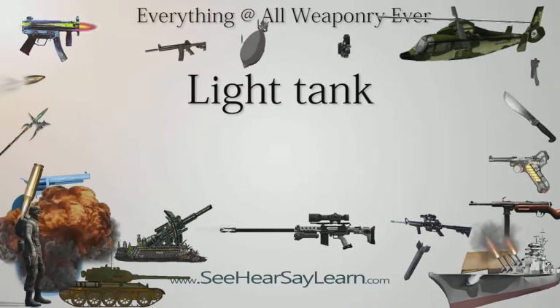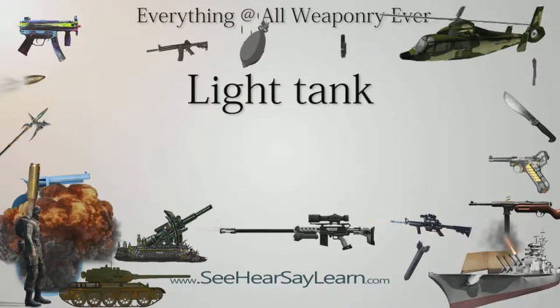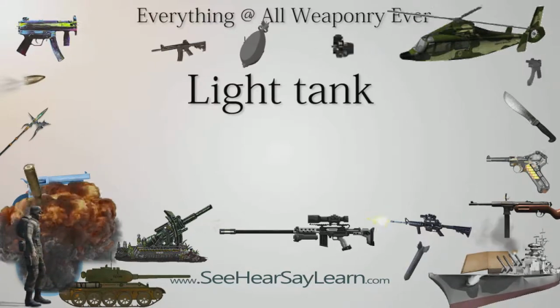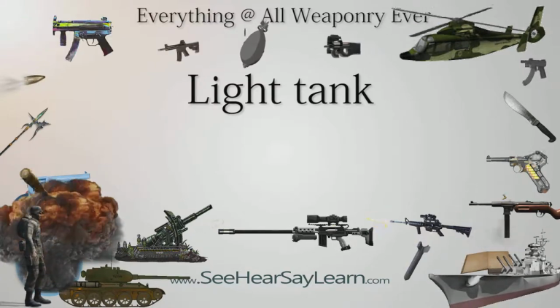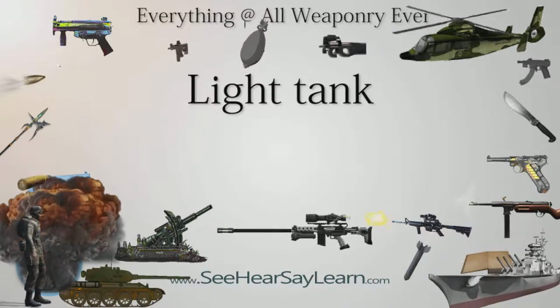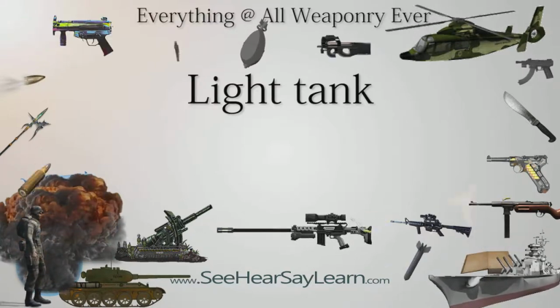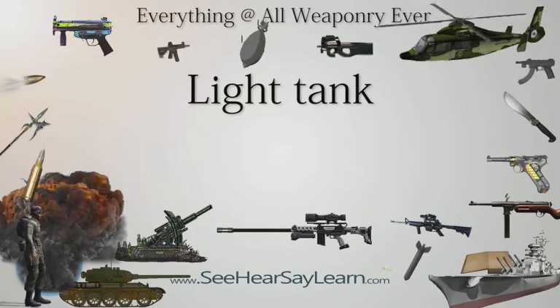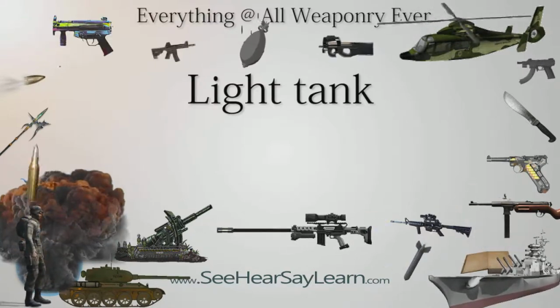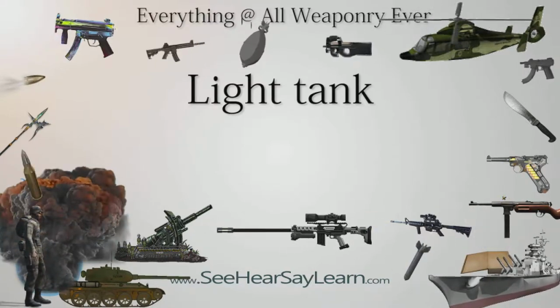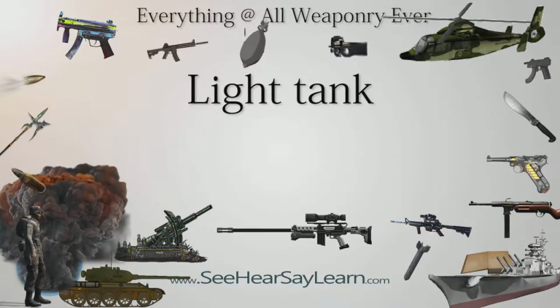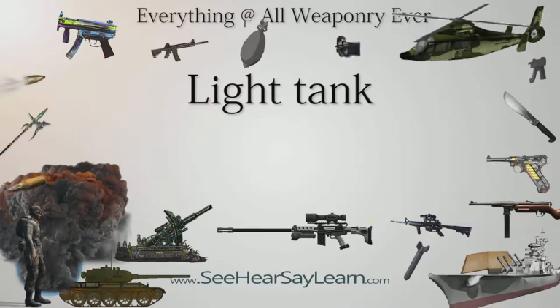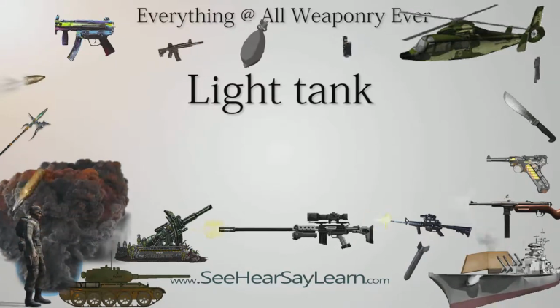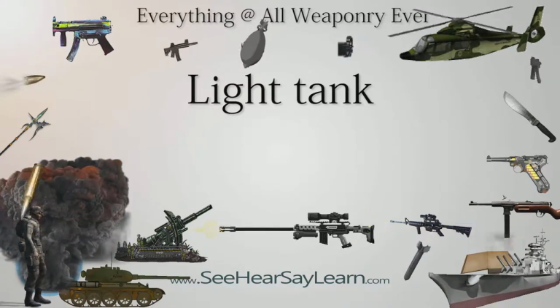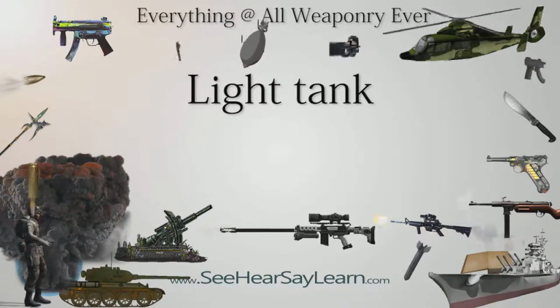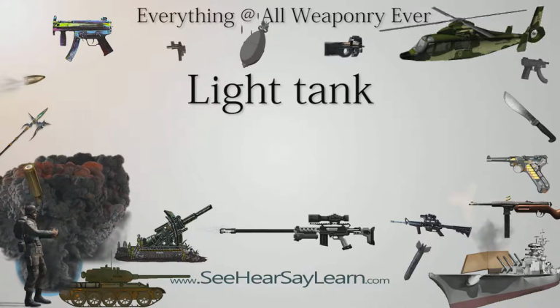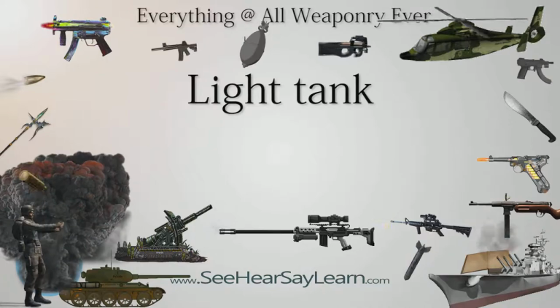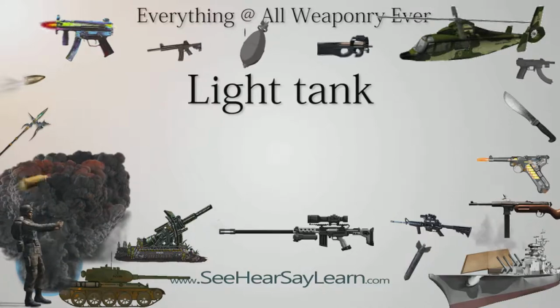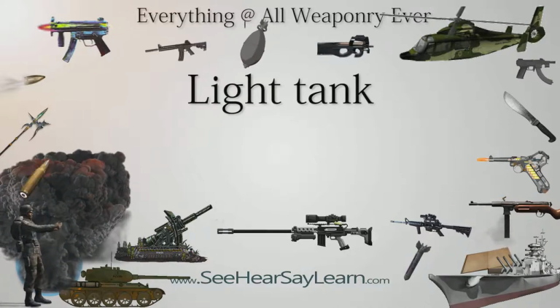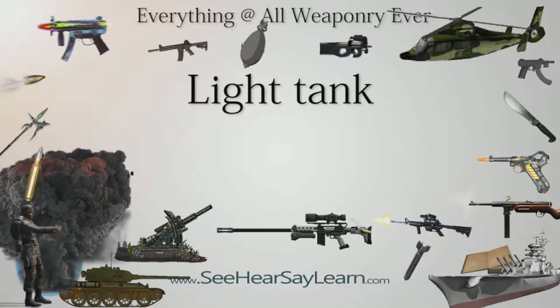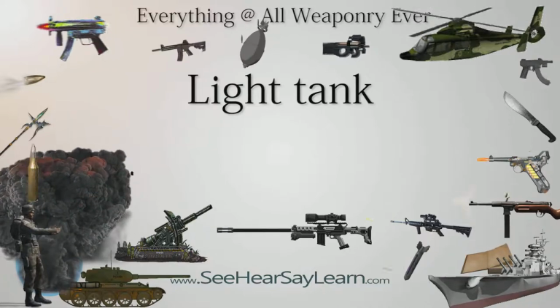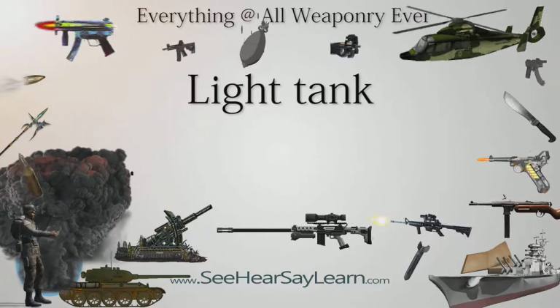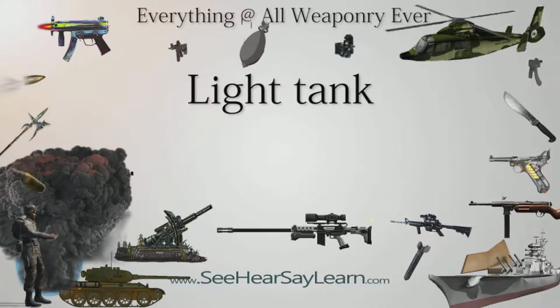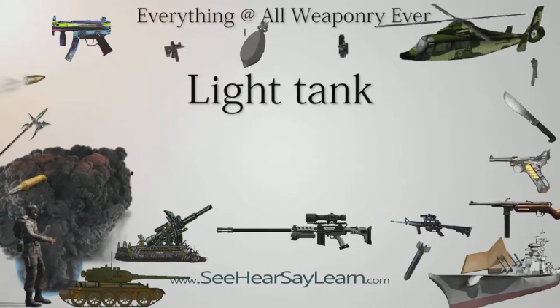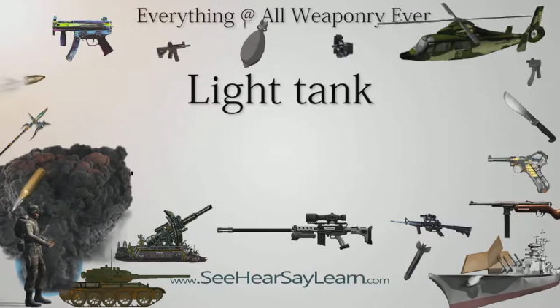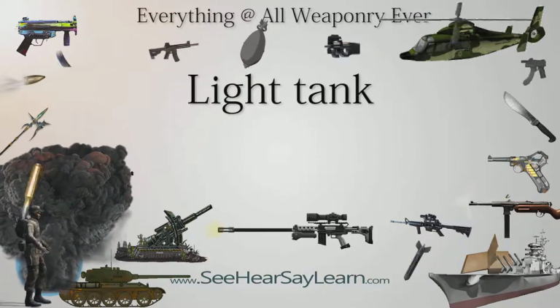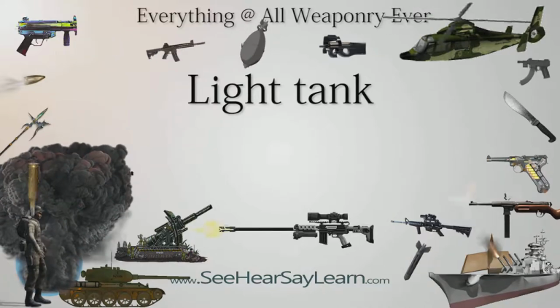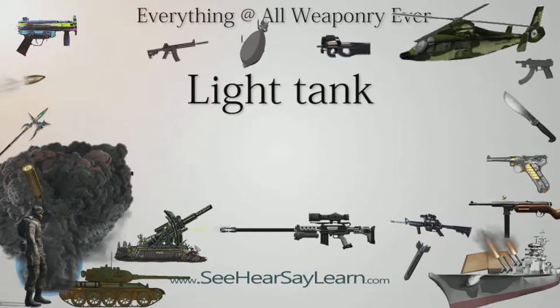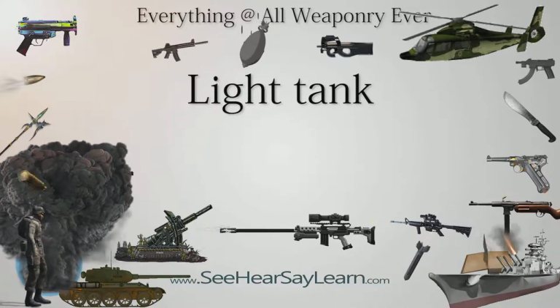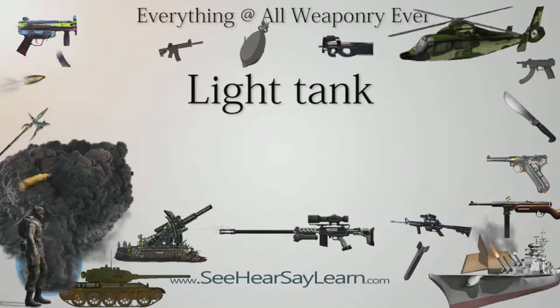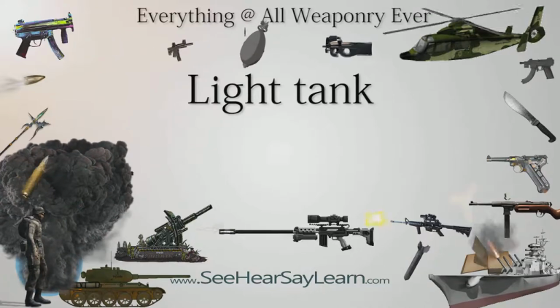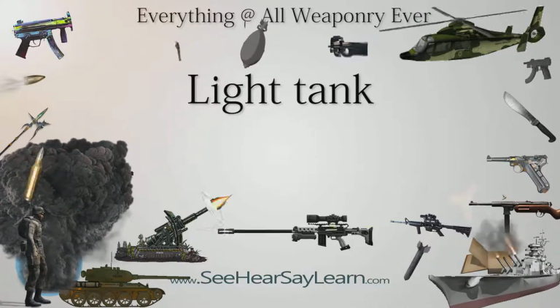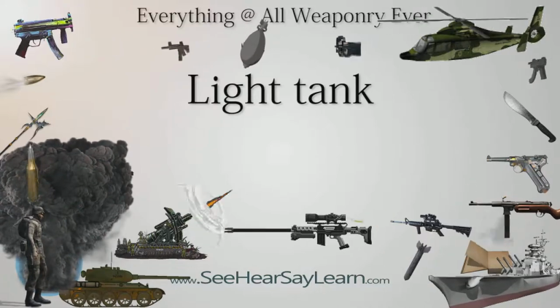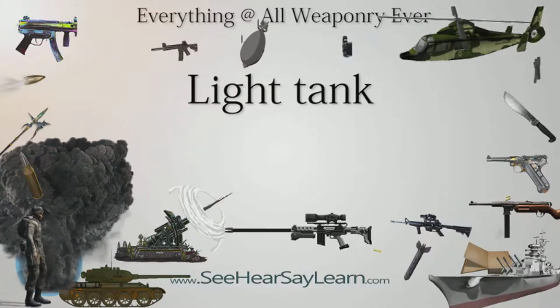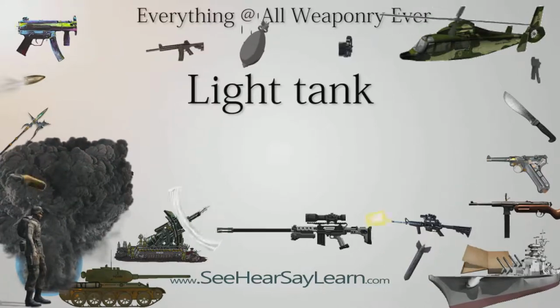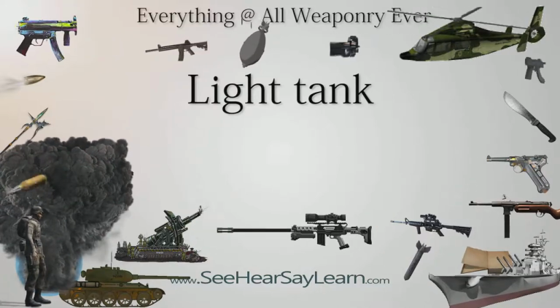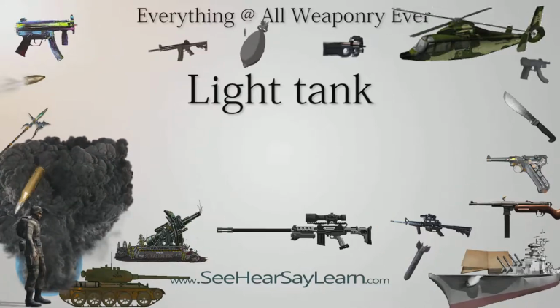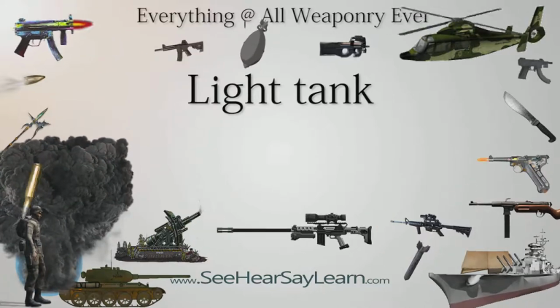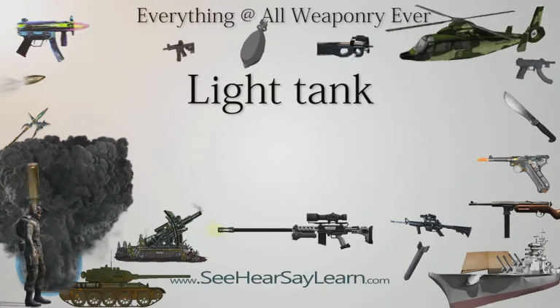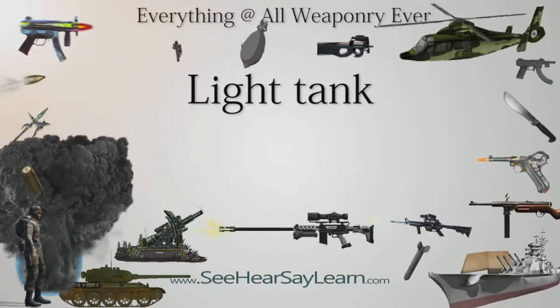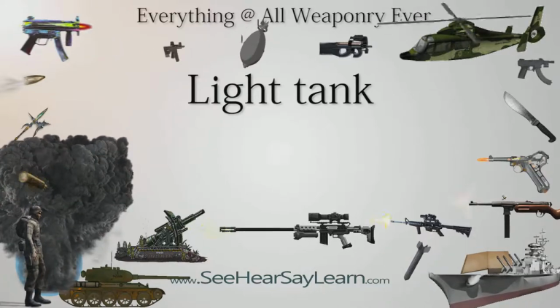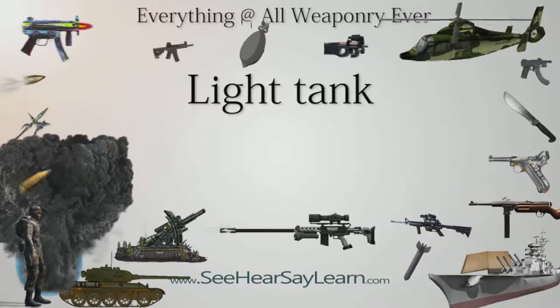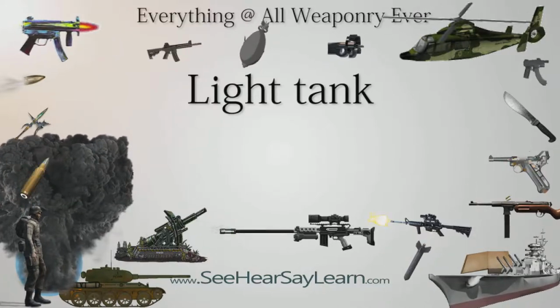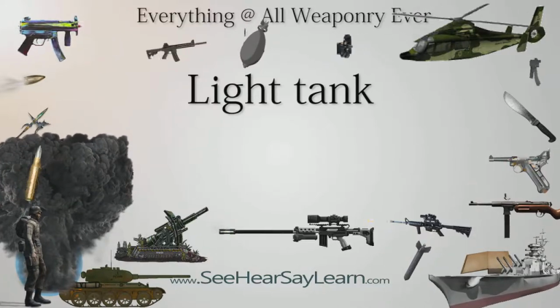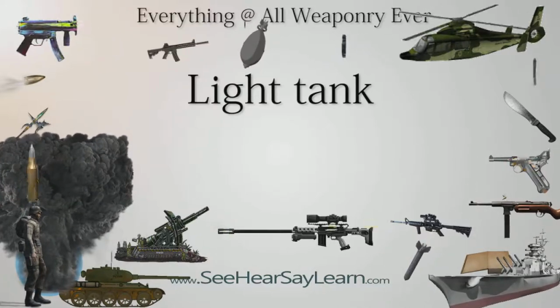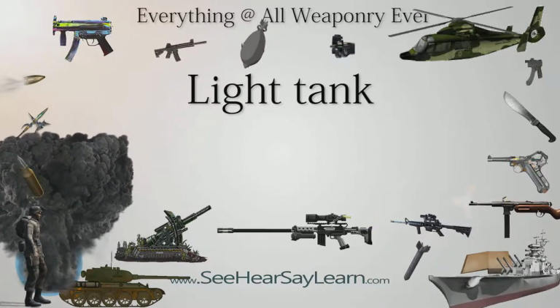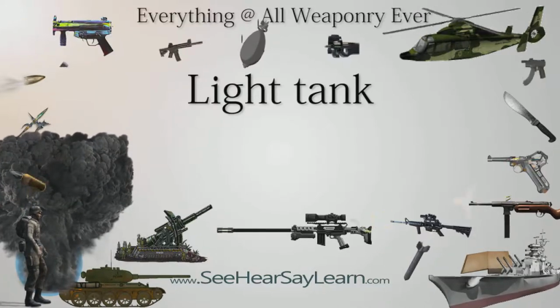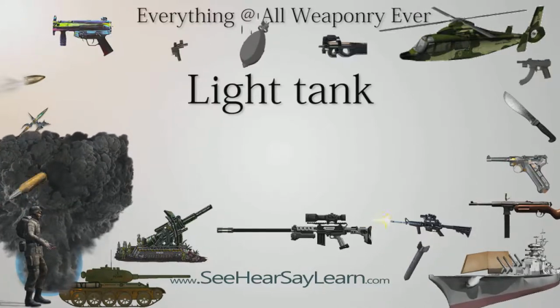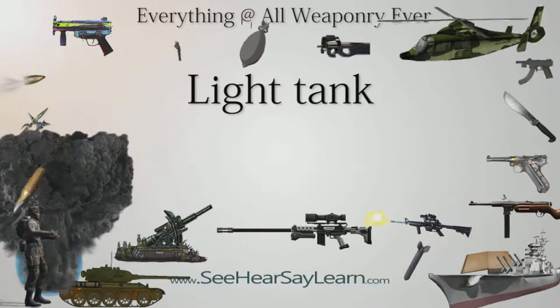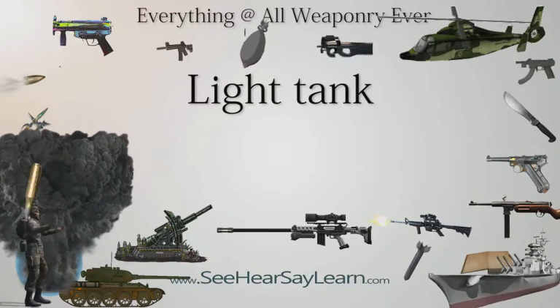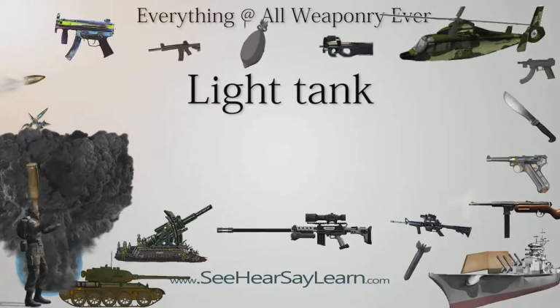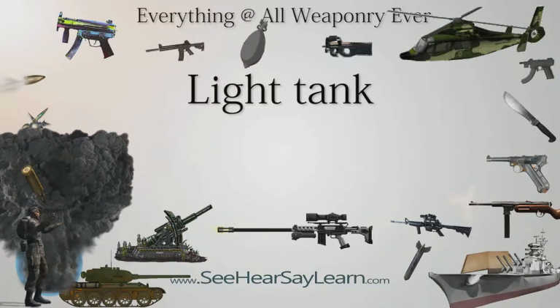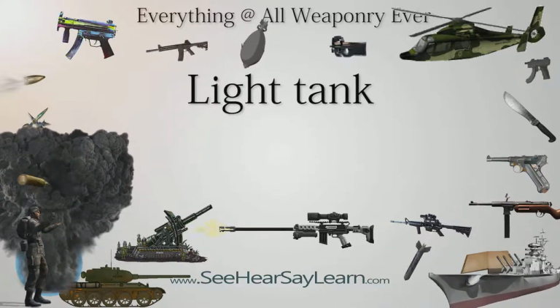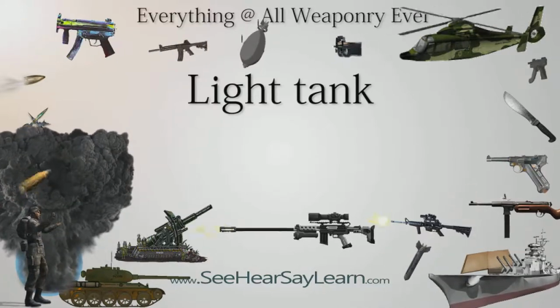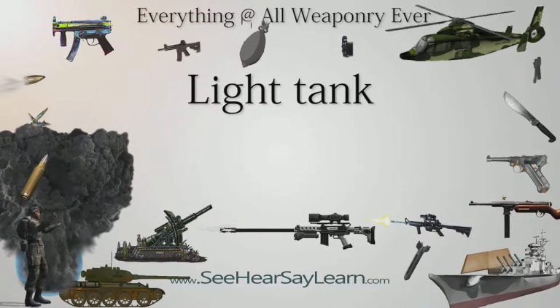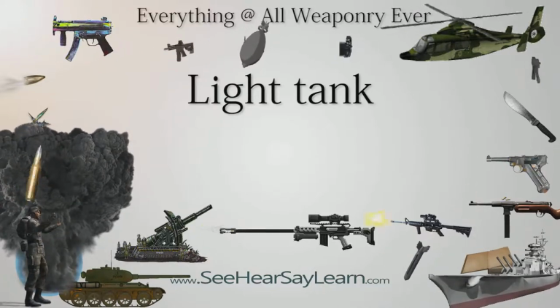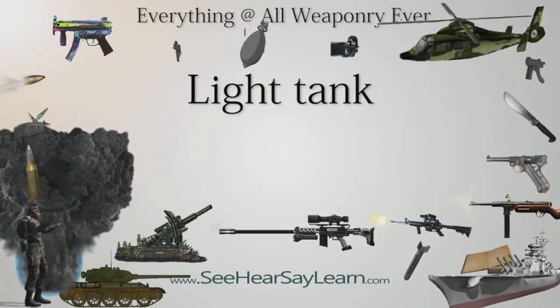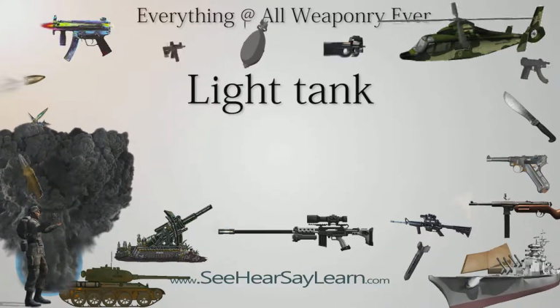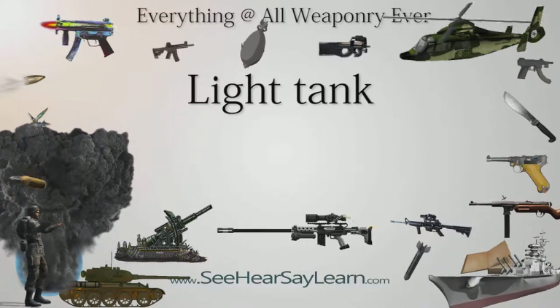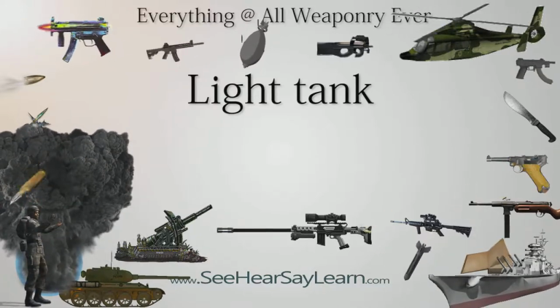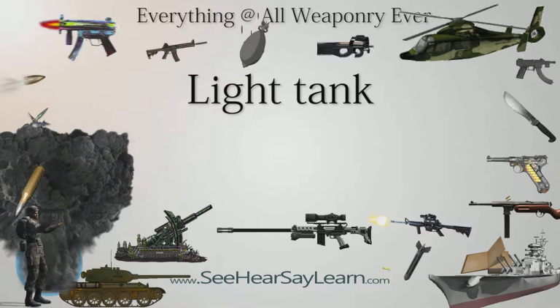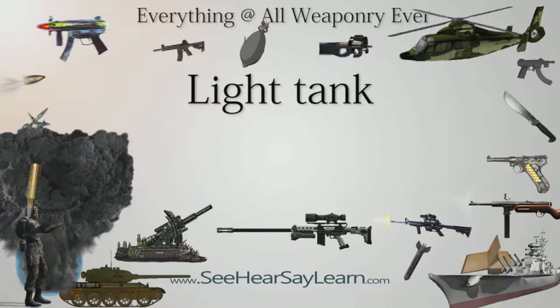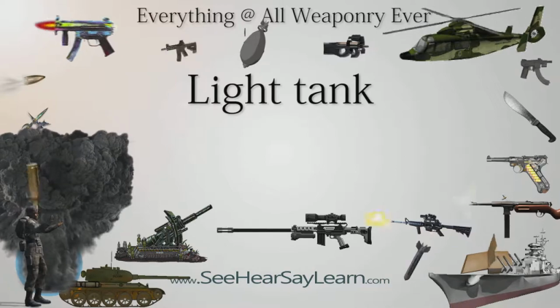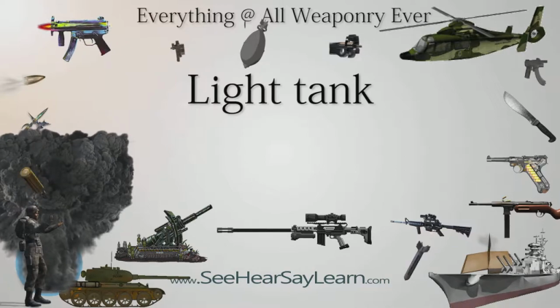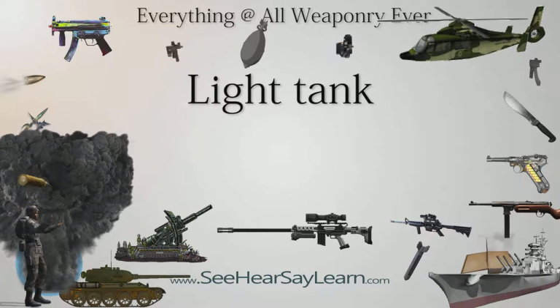Japan made extensive use of light tanks that were much better suited to jungle warfare than larger designs.